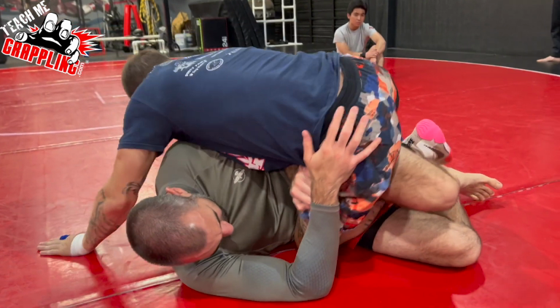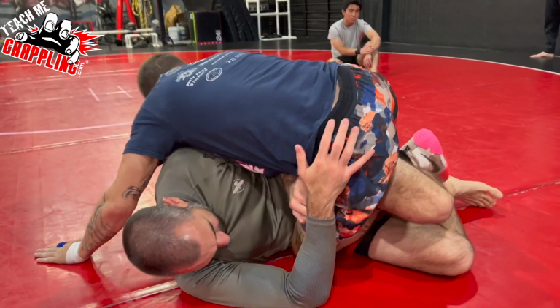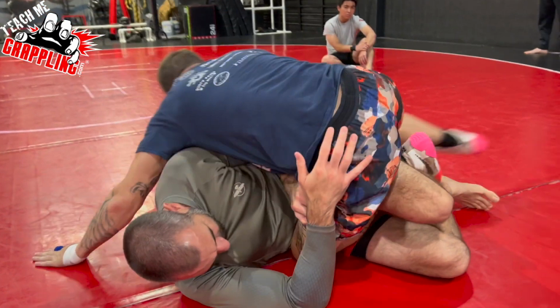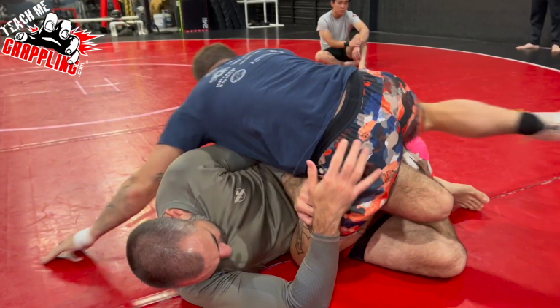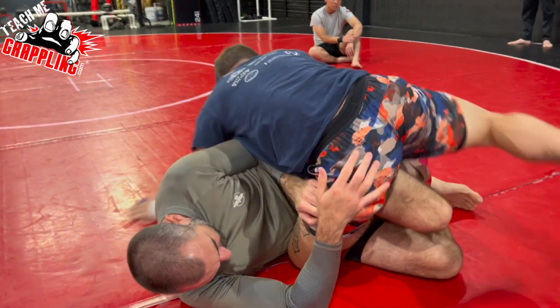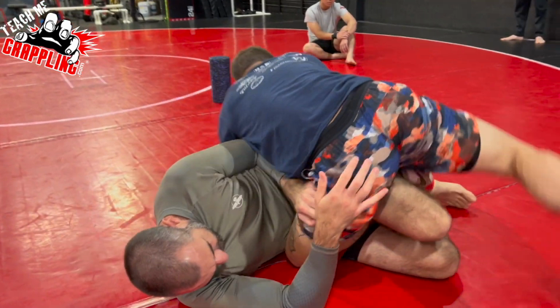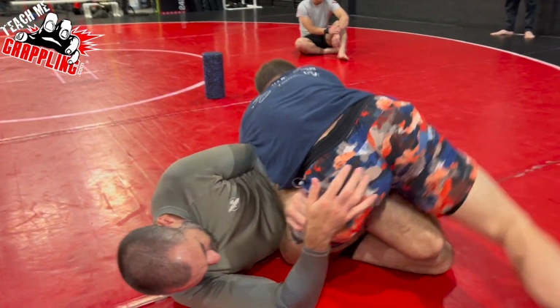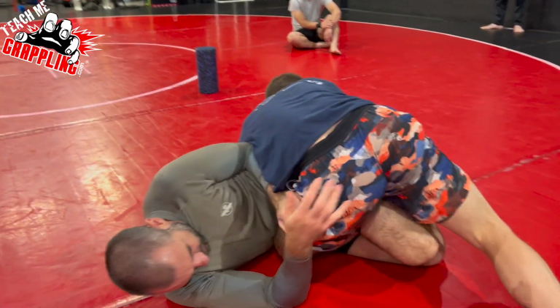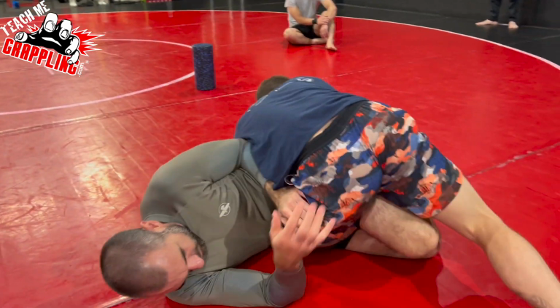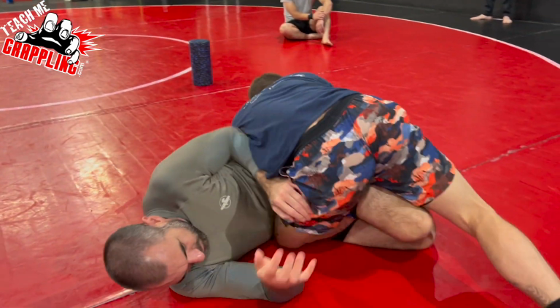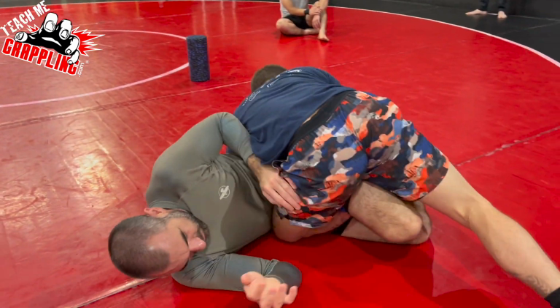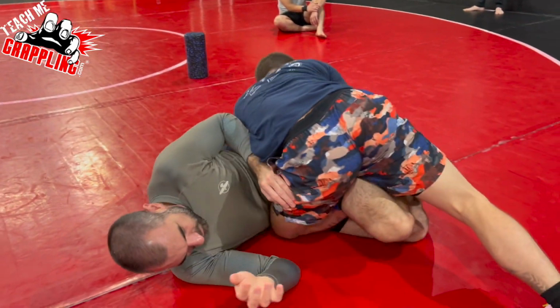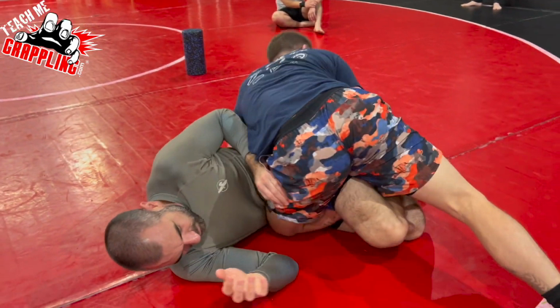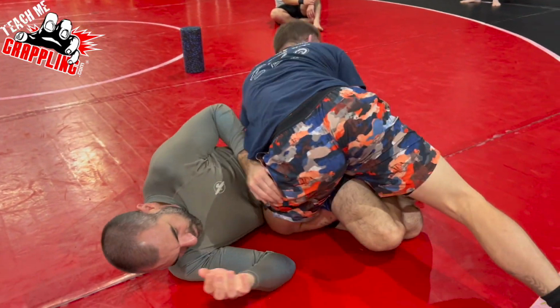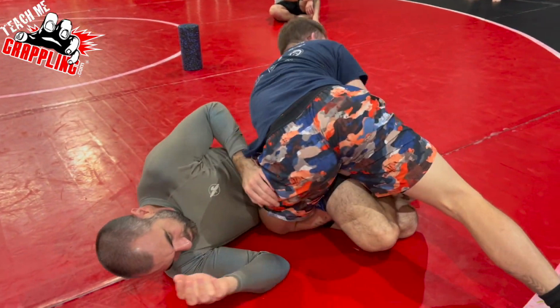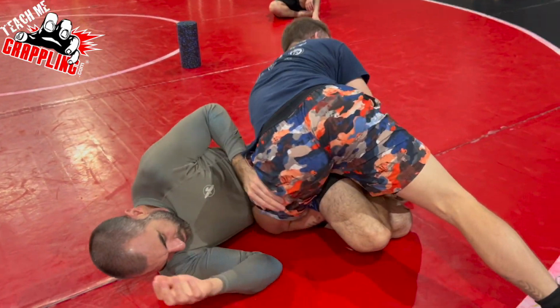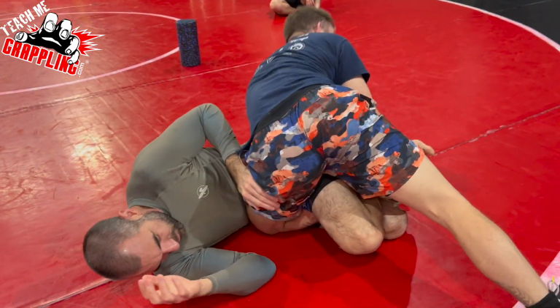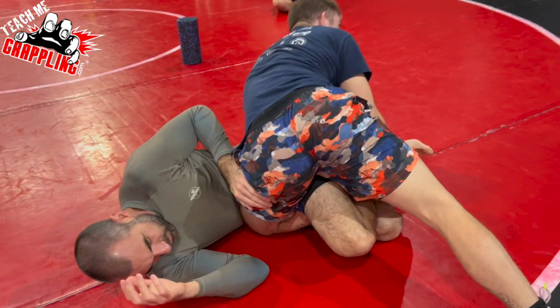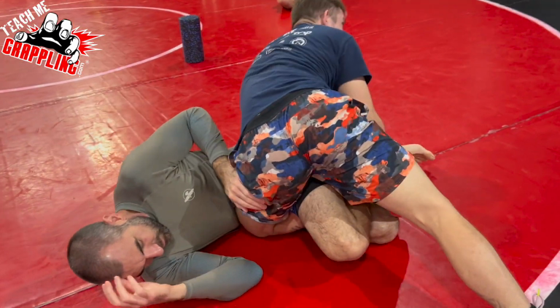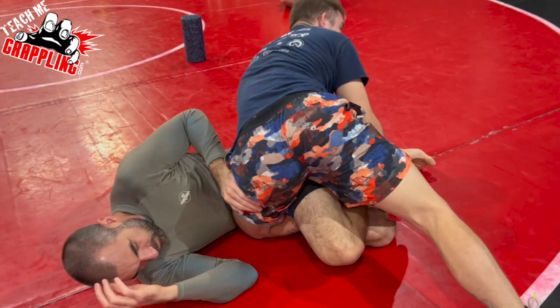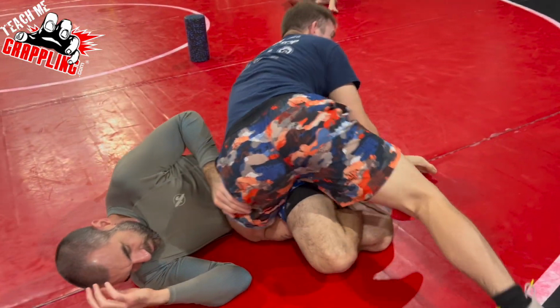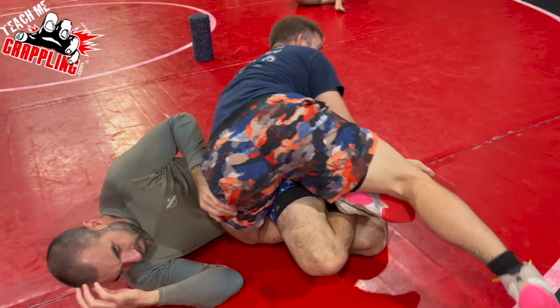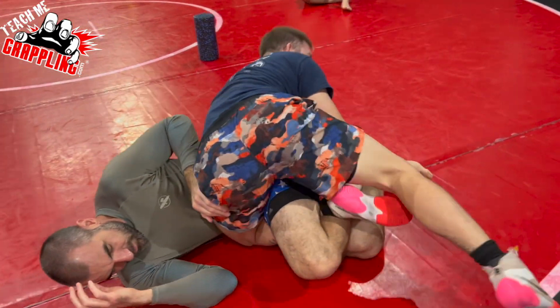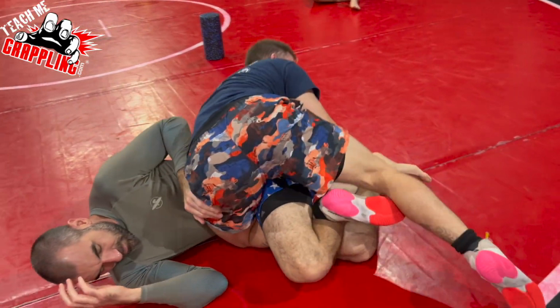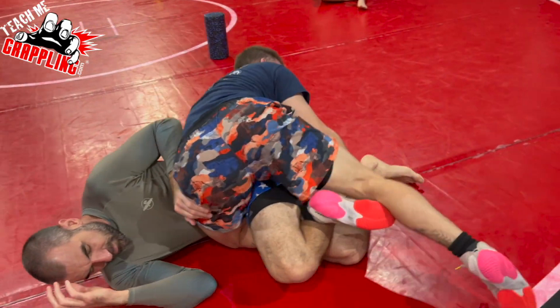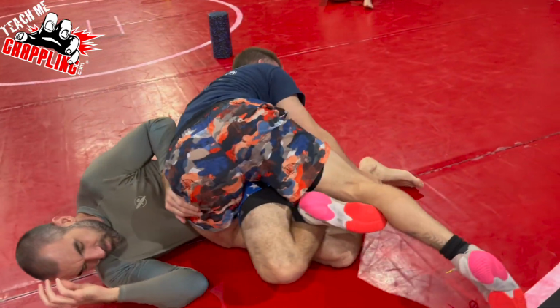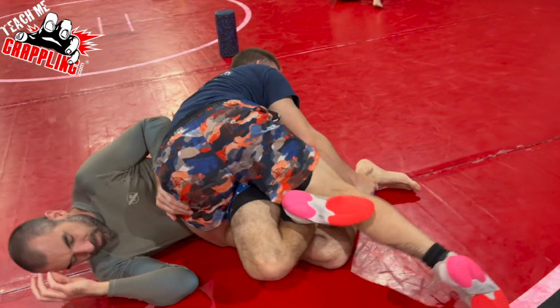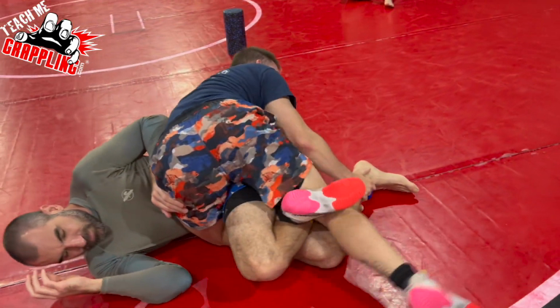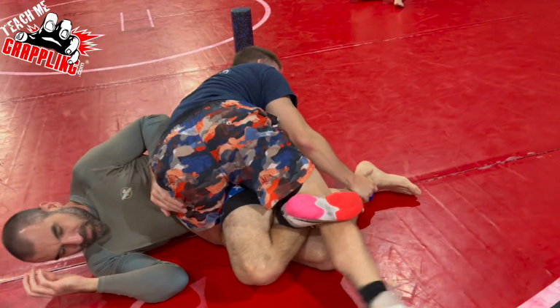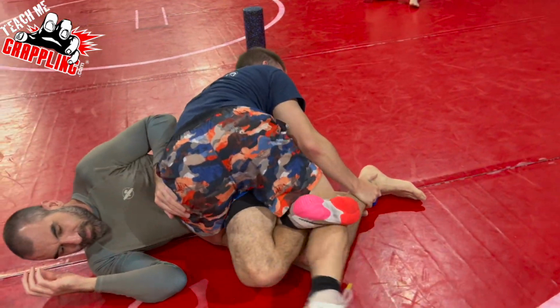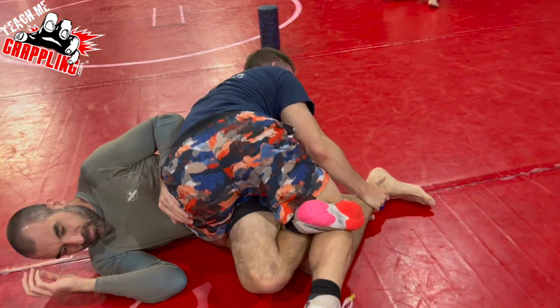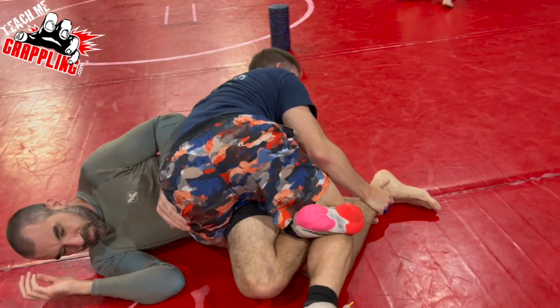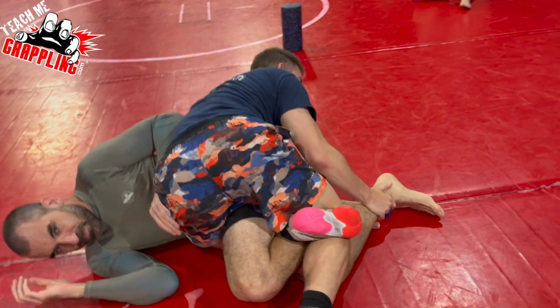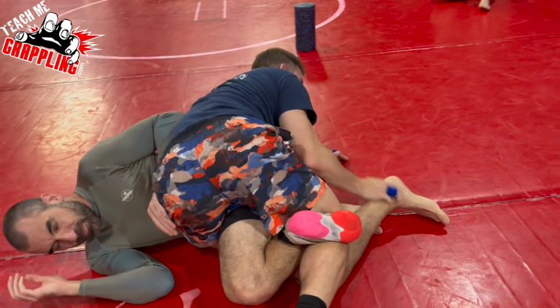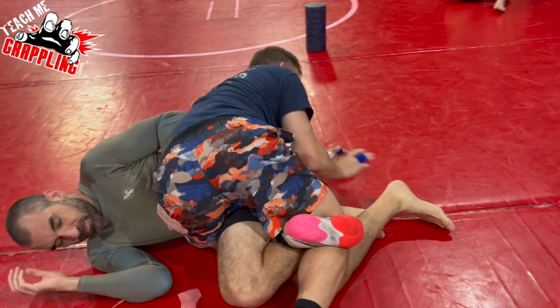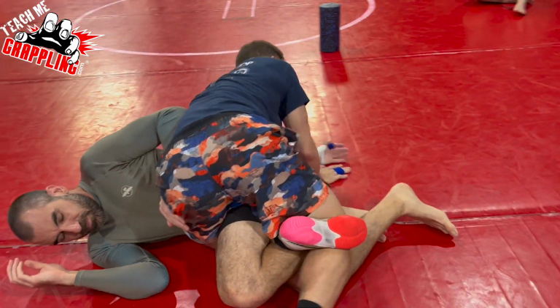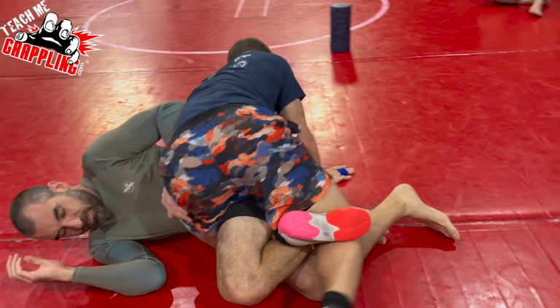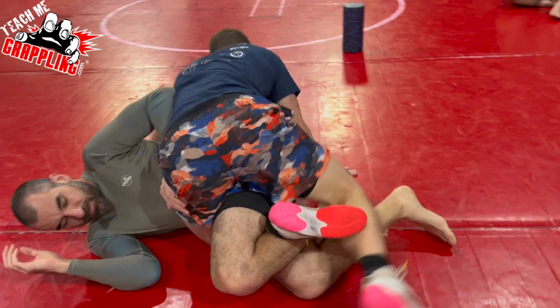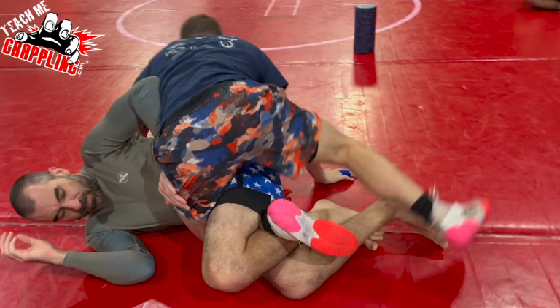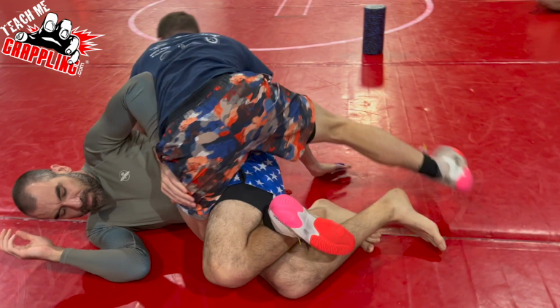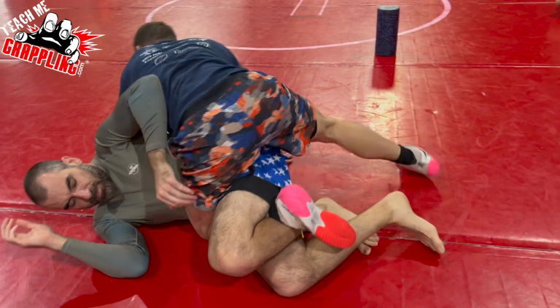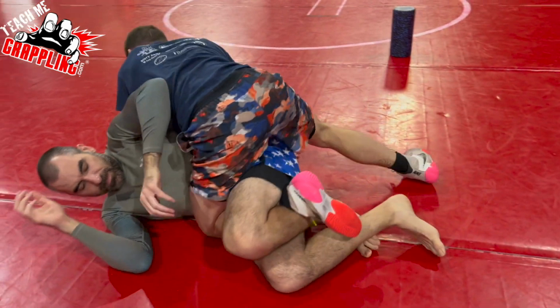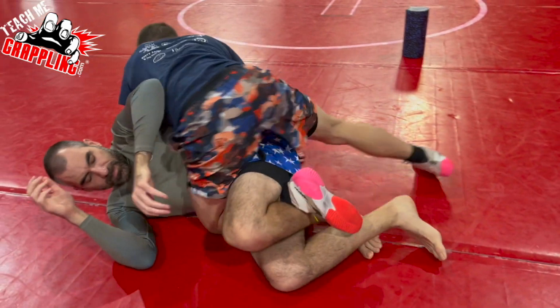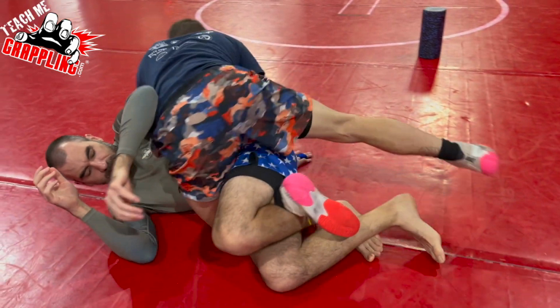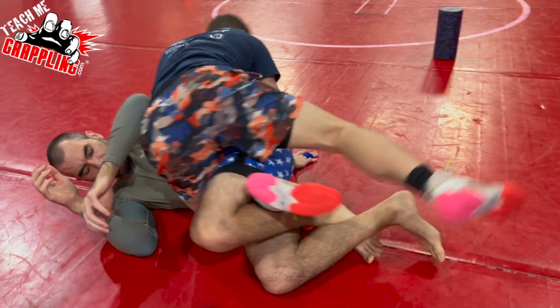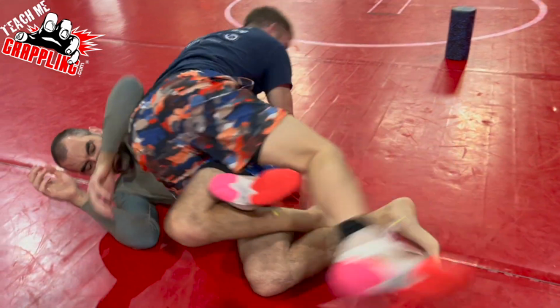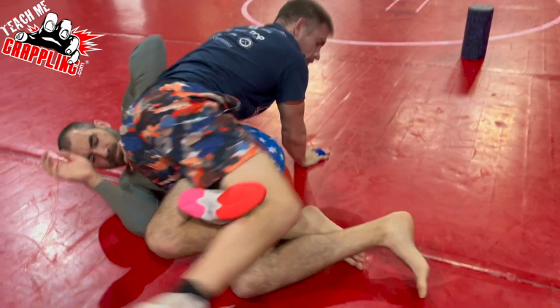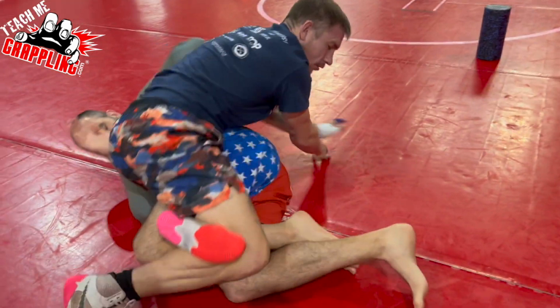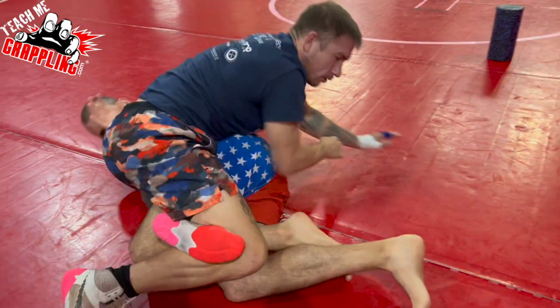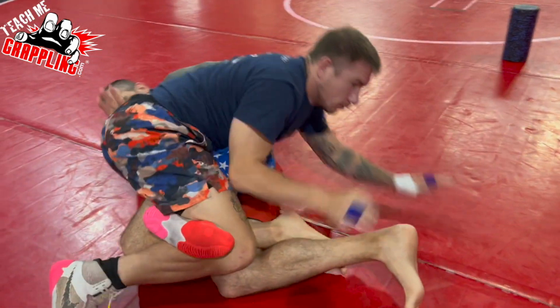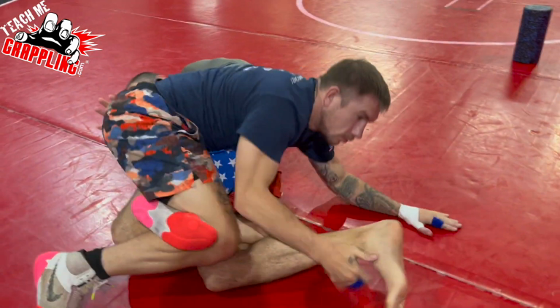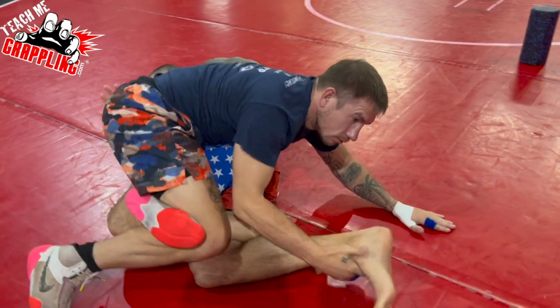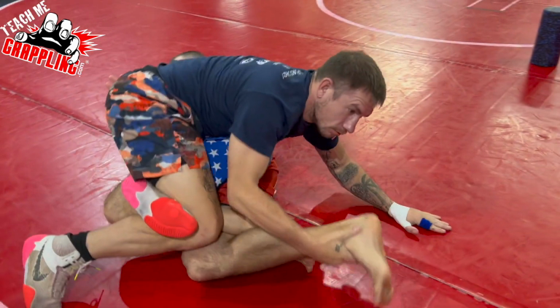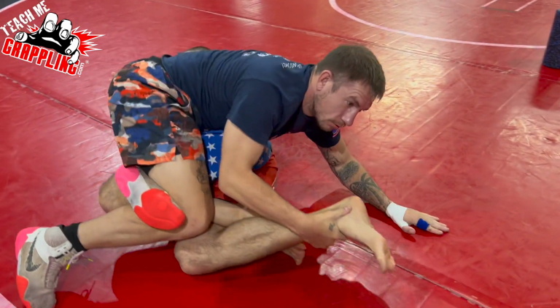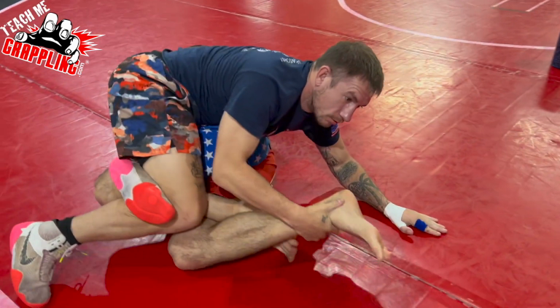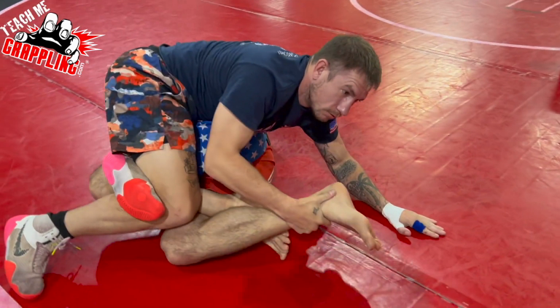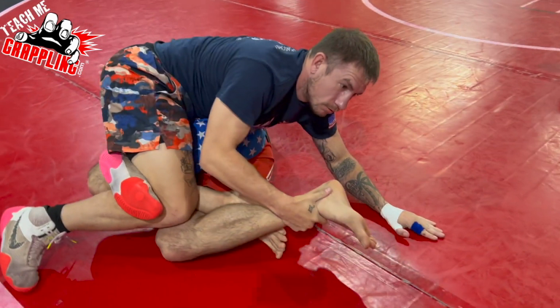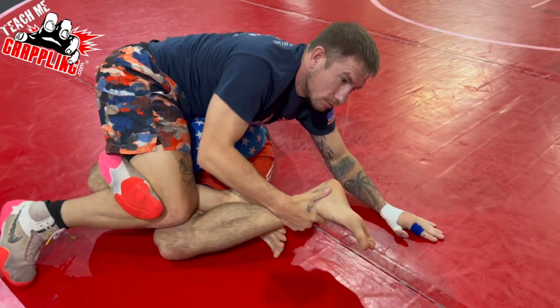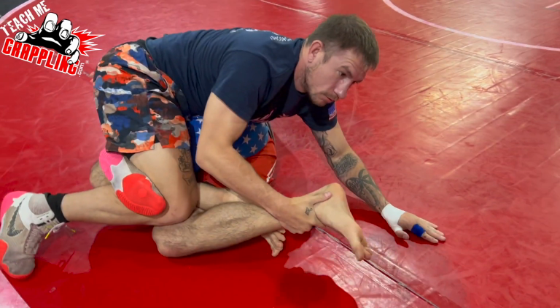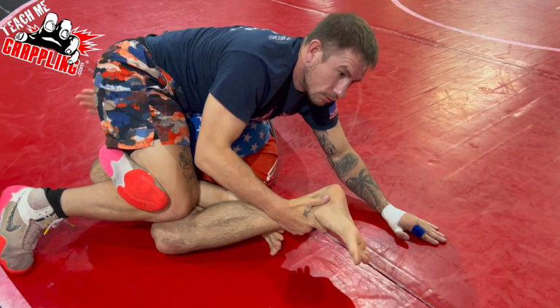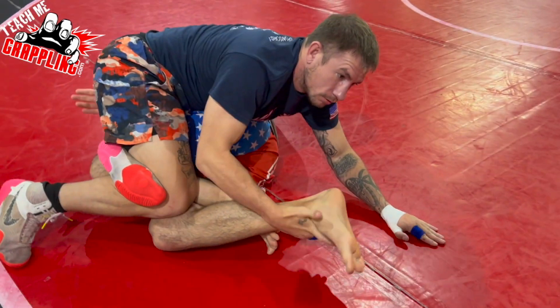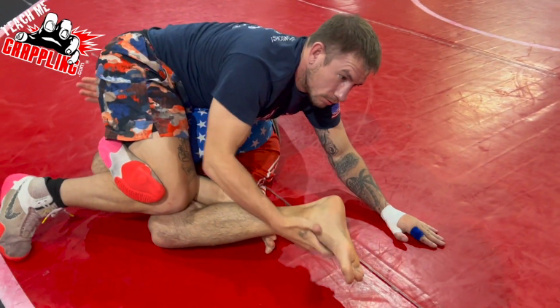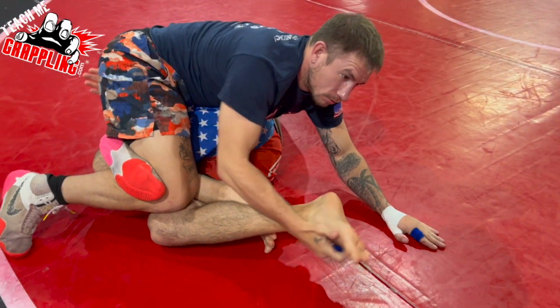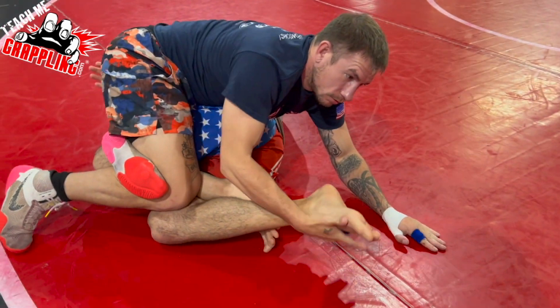Turn around, but triangle your leg. And he controls the ankle.